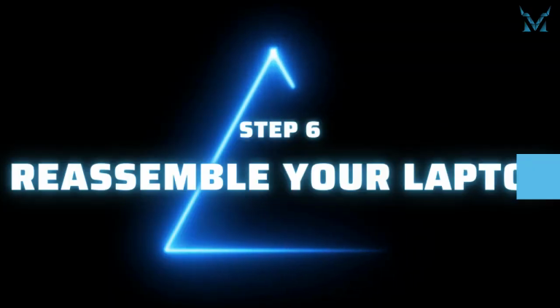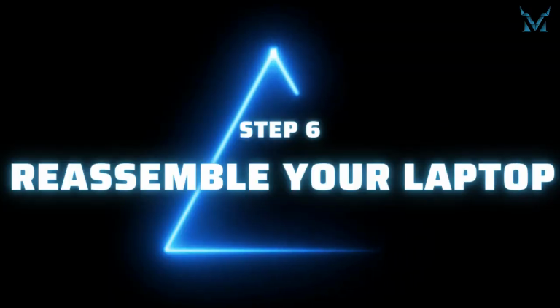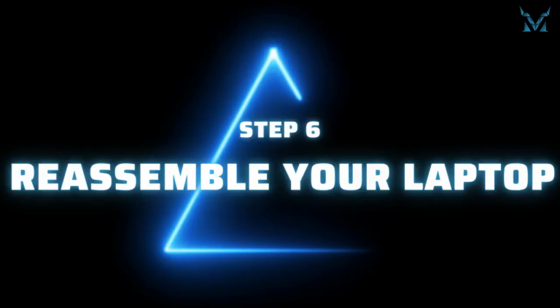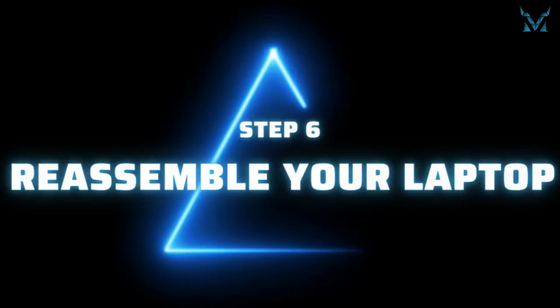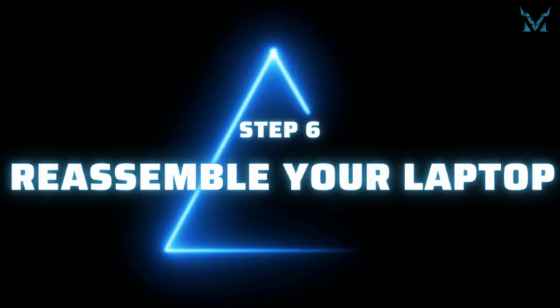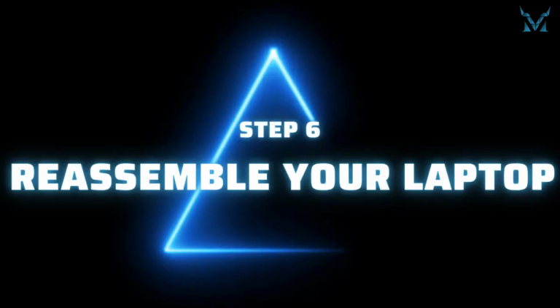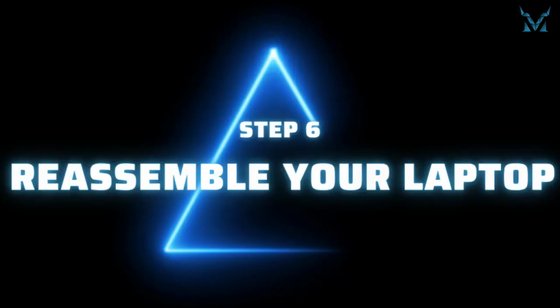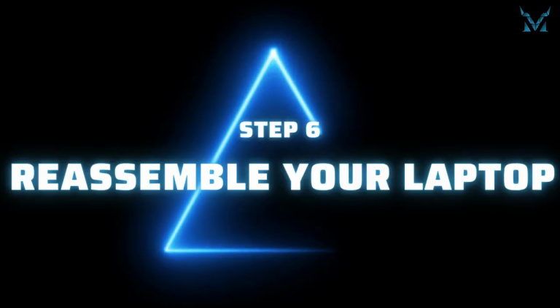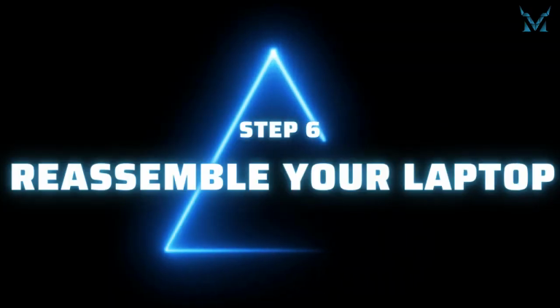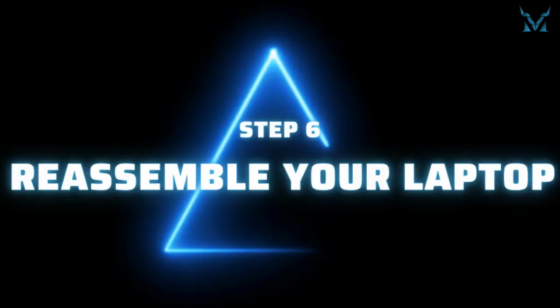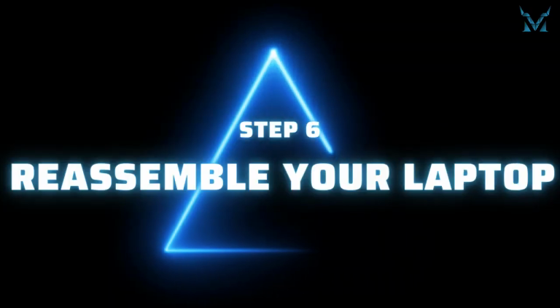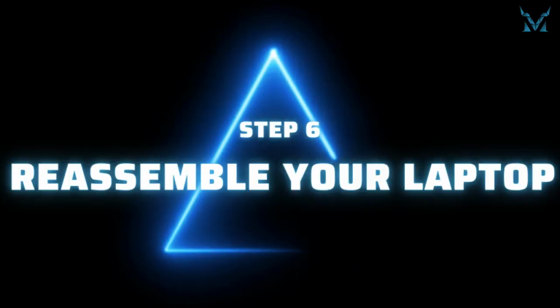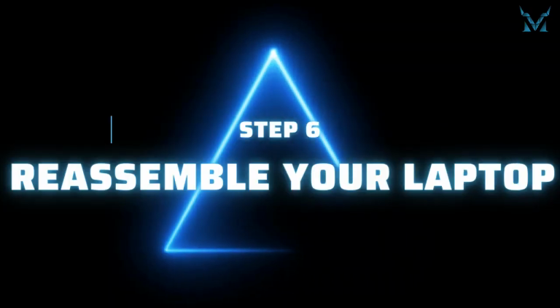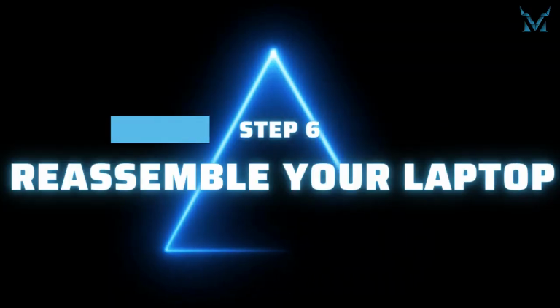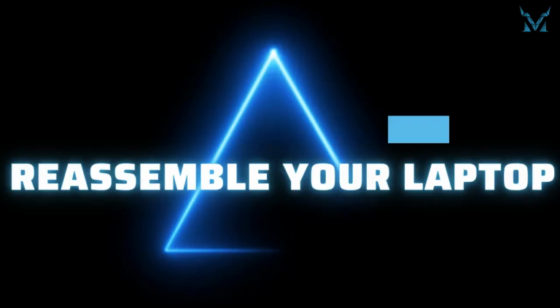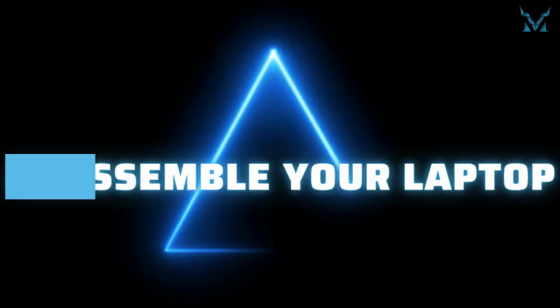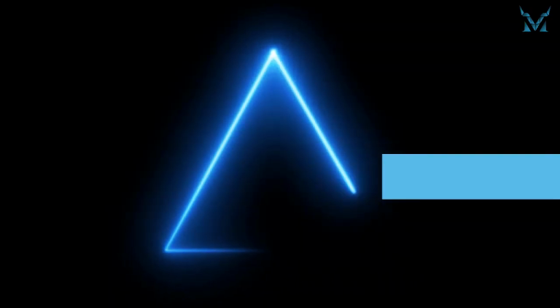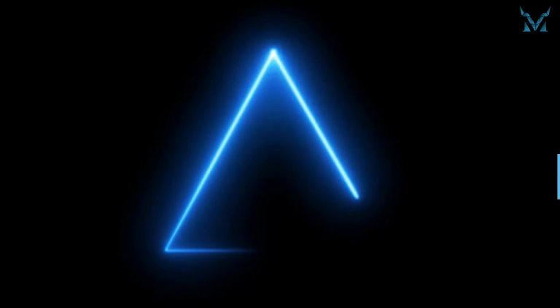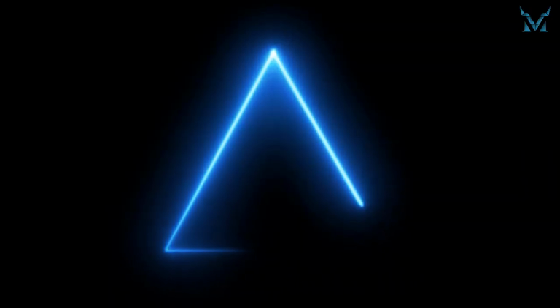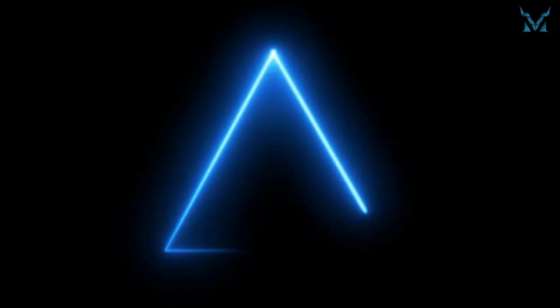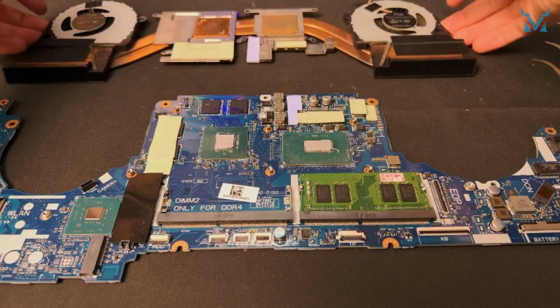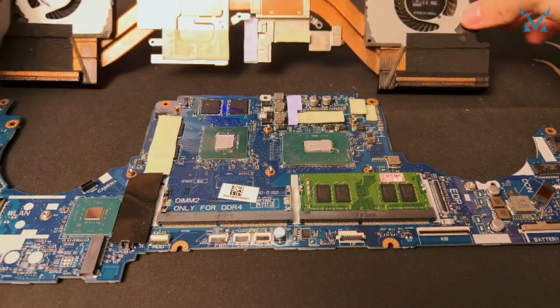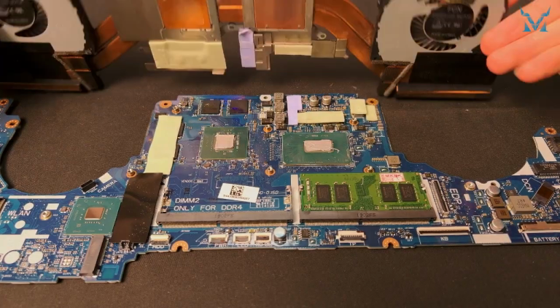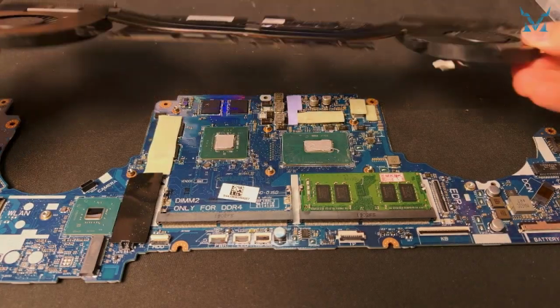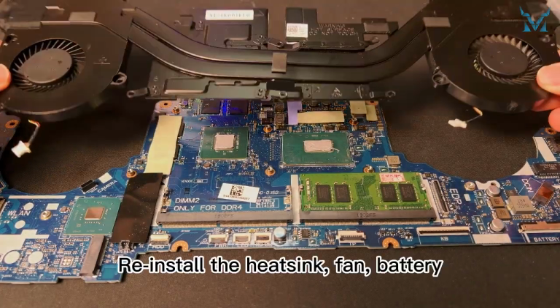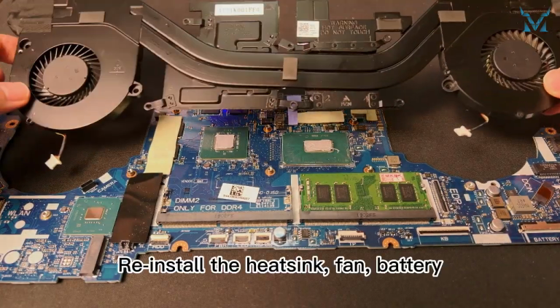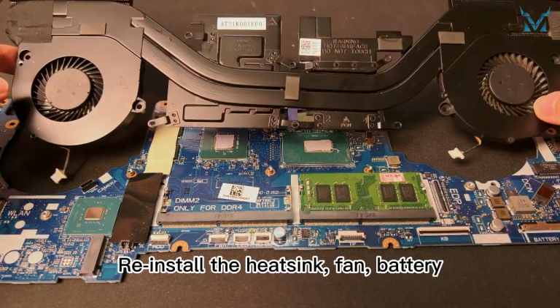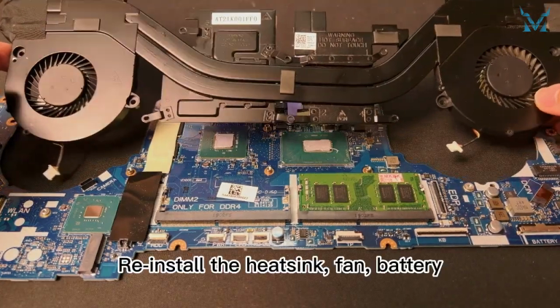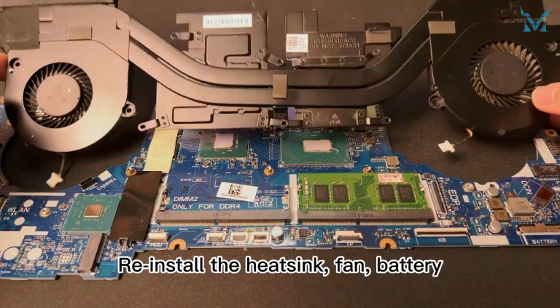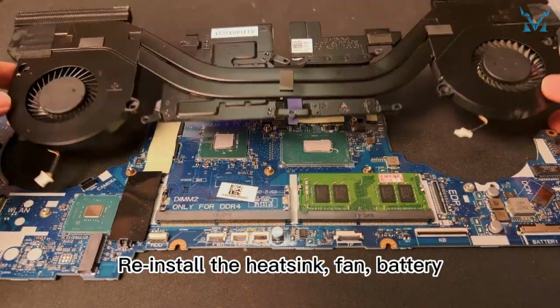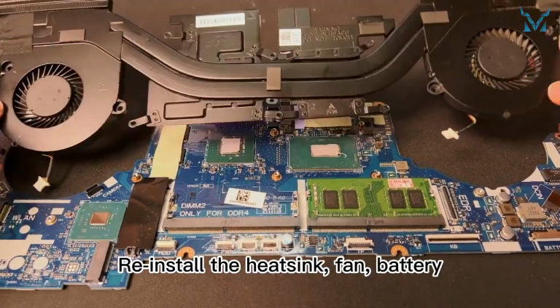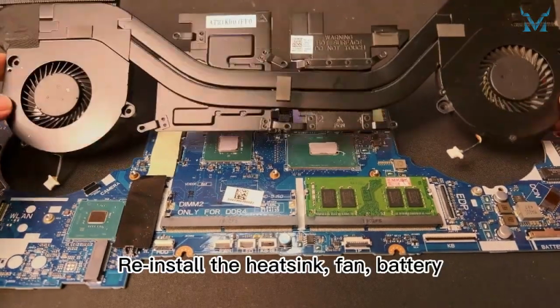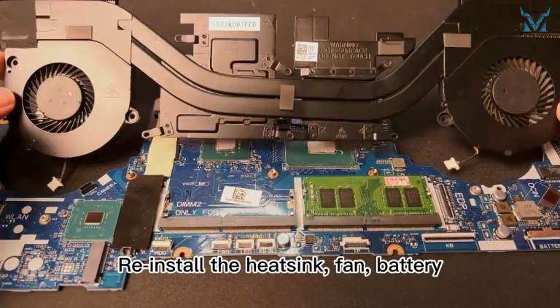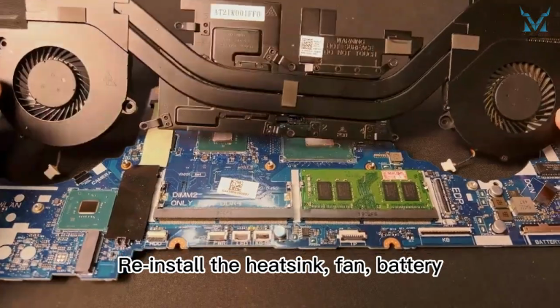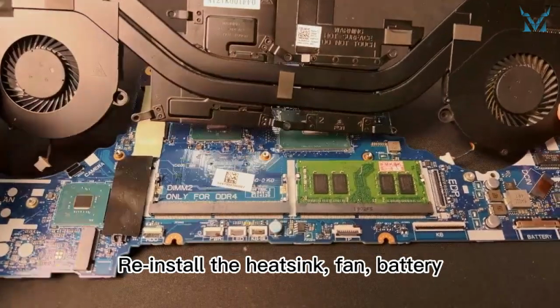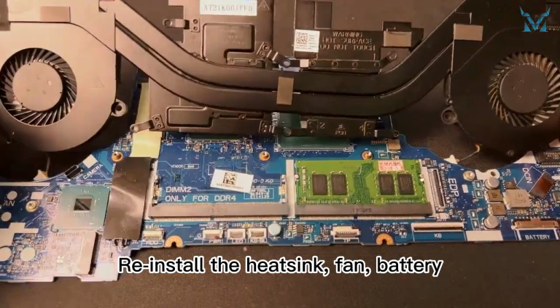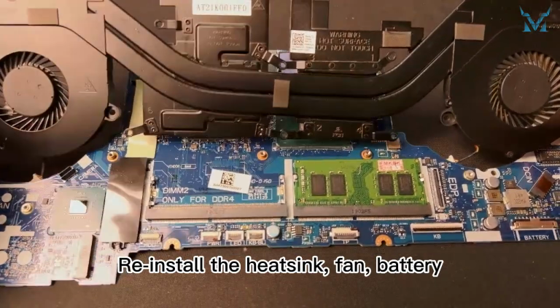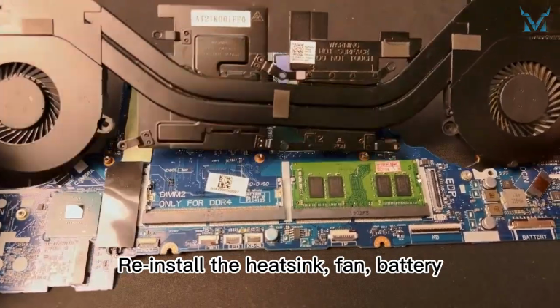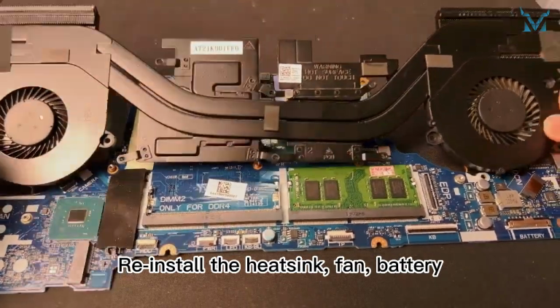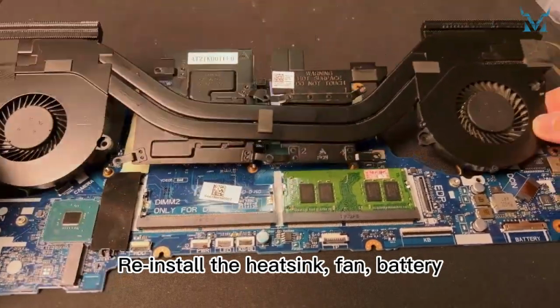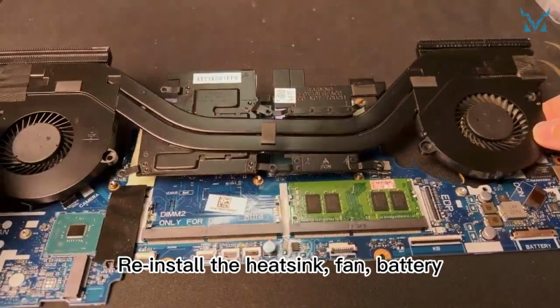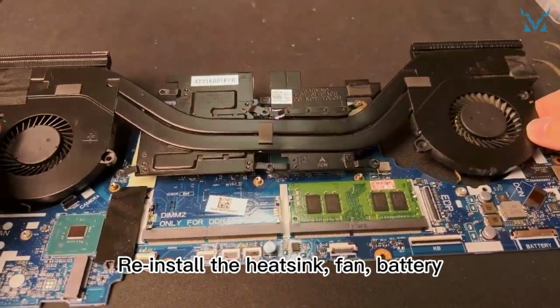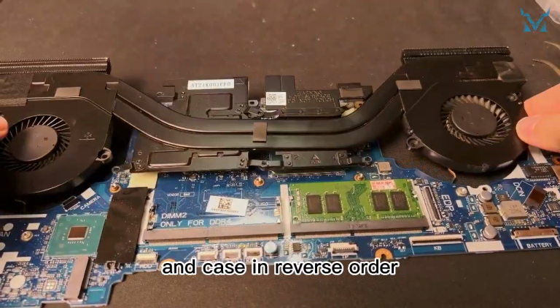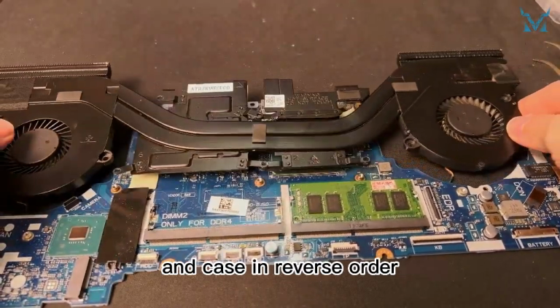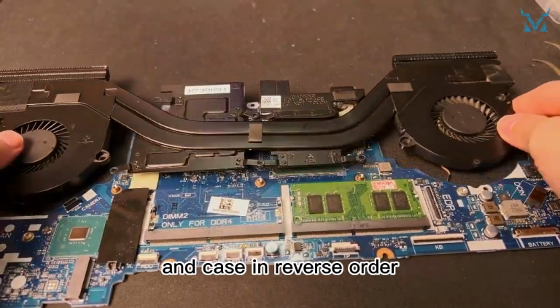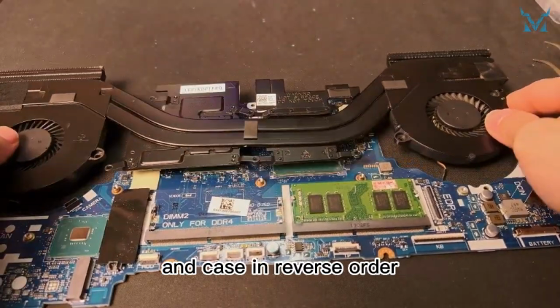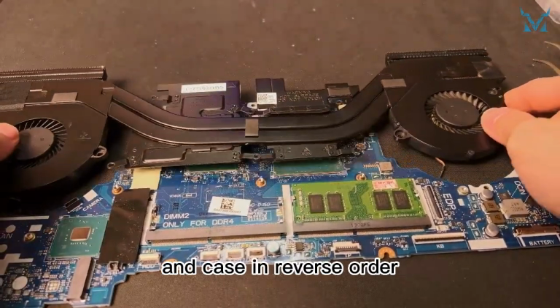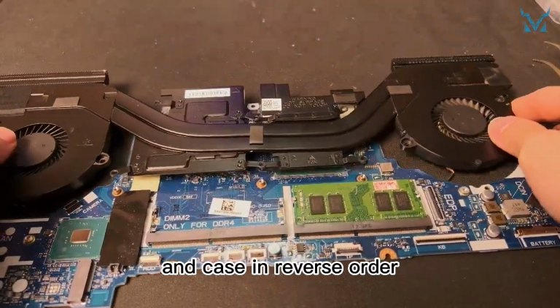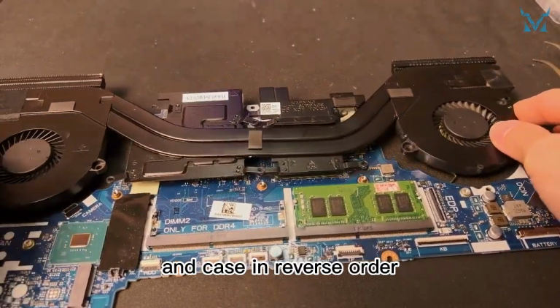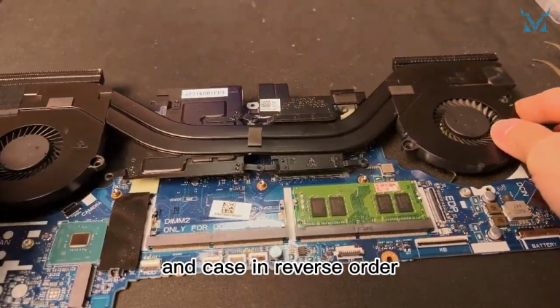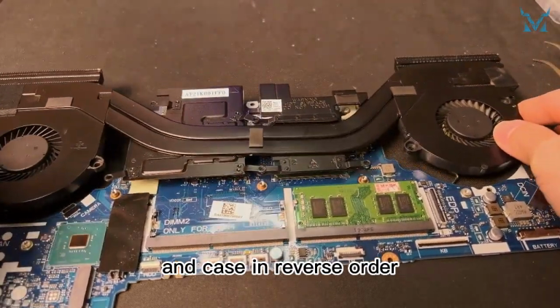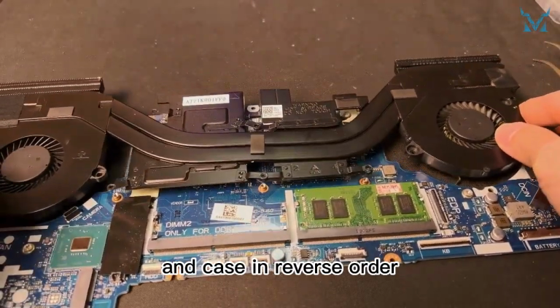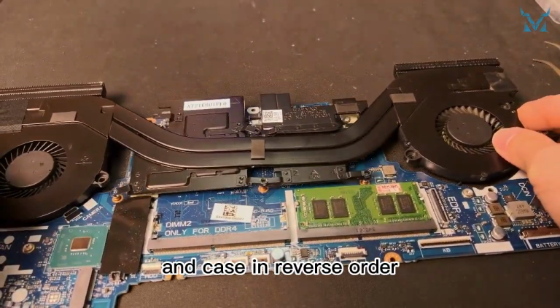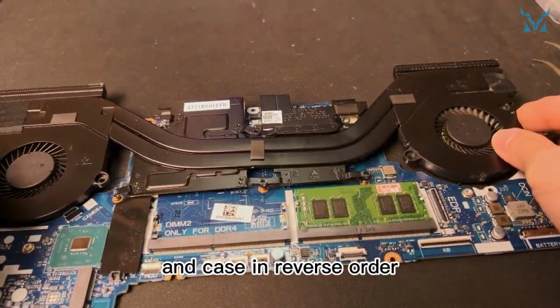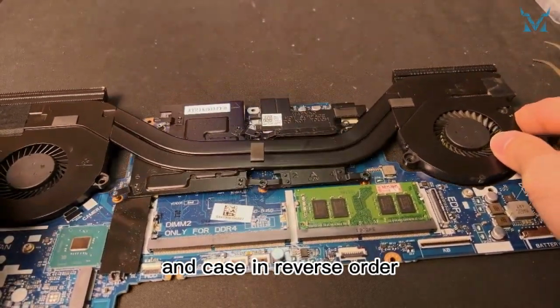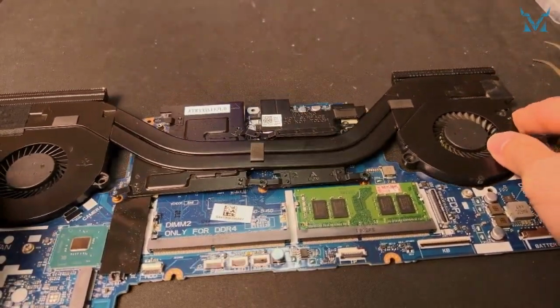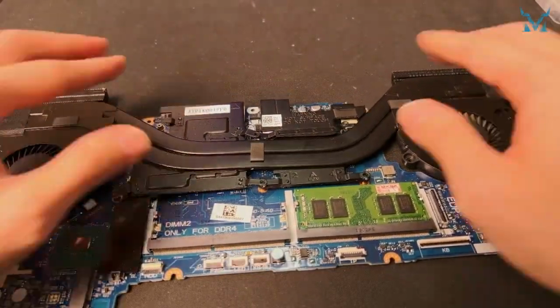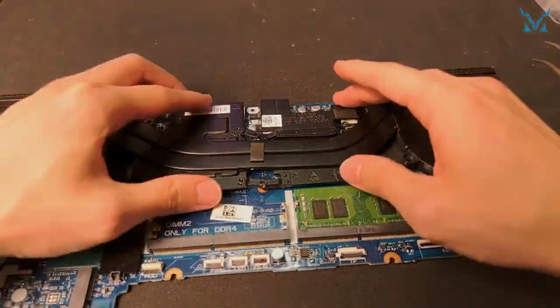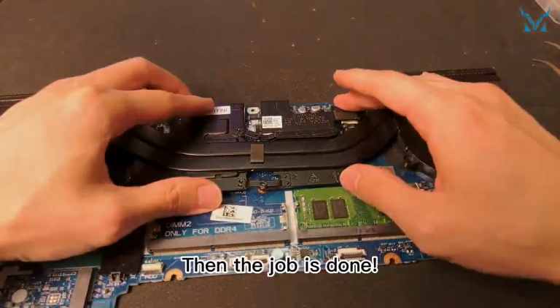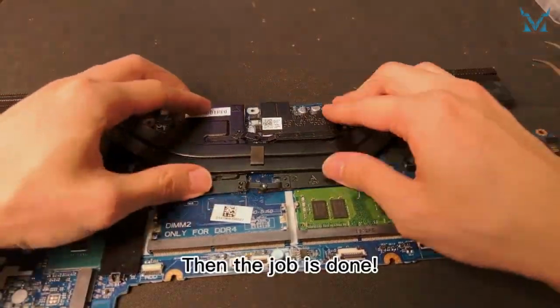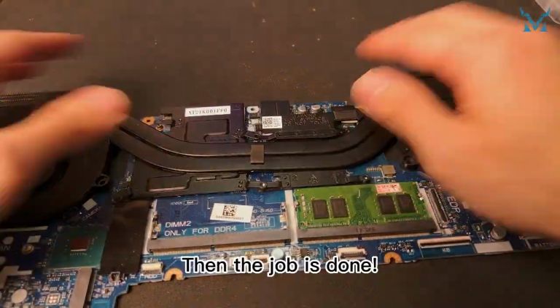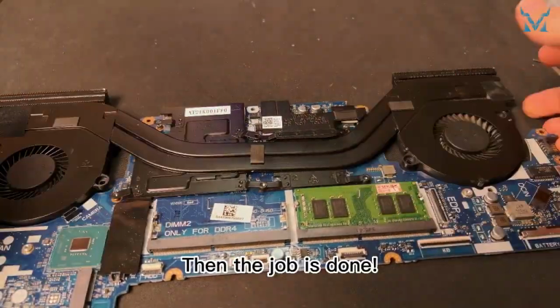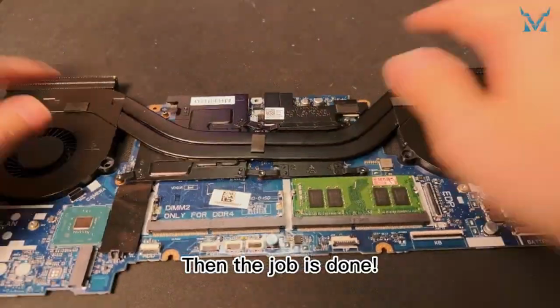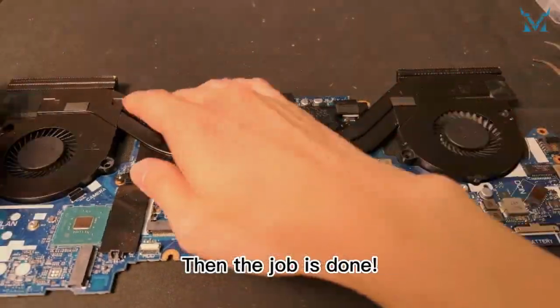Step 6: Reassemble your laptop. Reinstall the heat sink, fan, battery, and case in reverse order. Then the job is done.